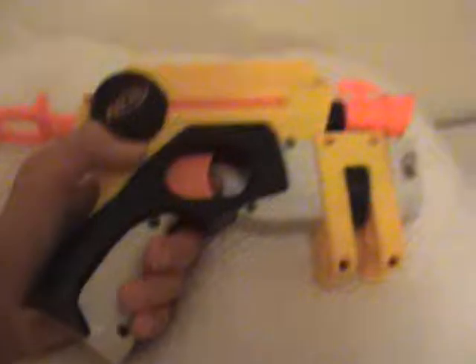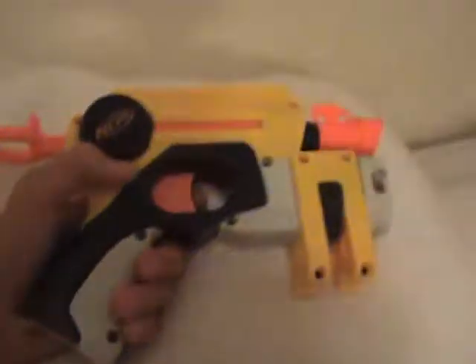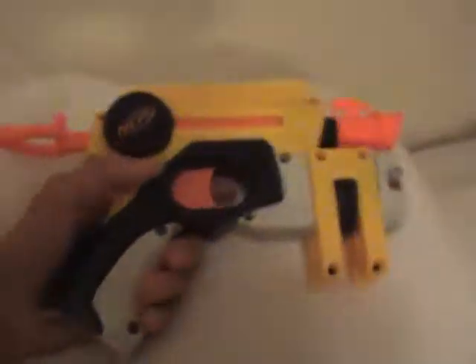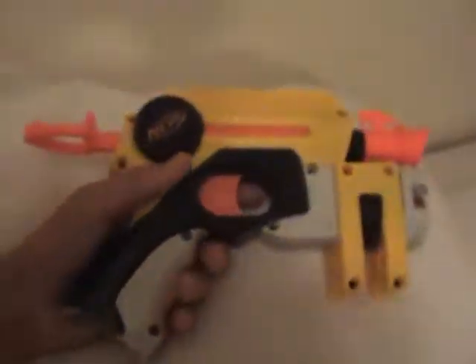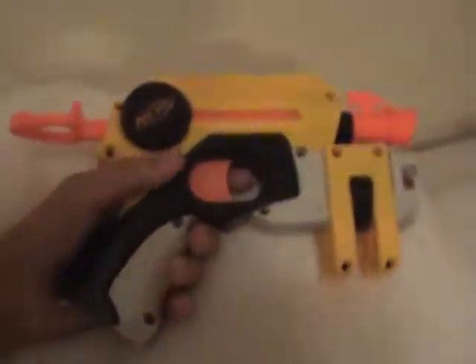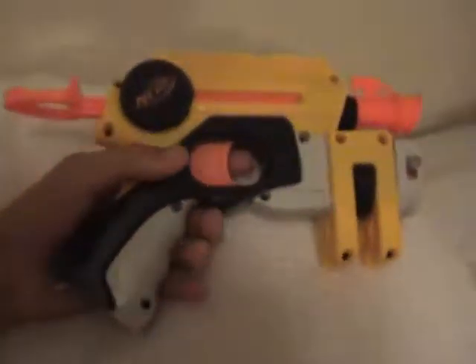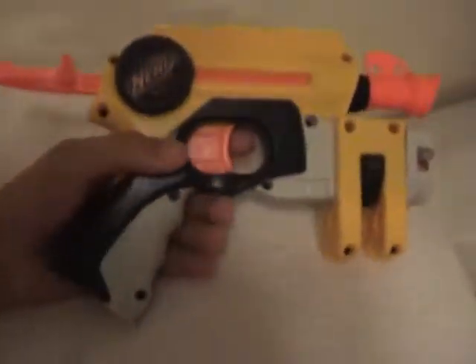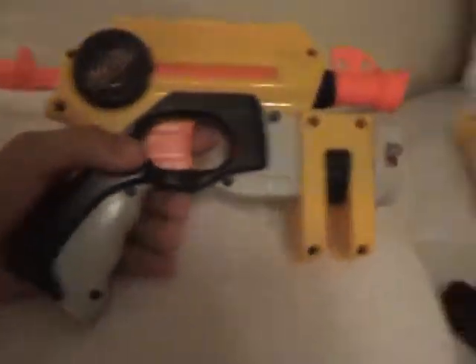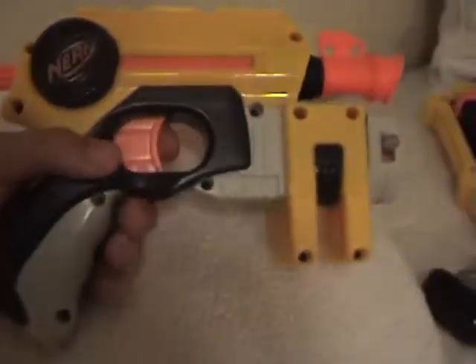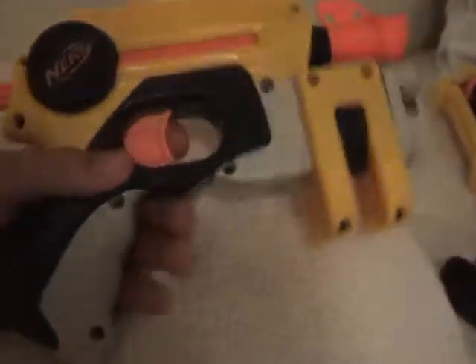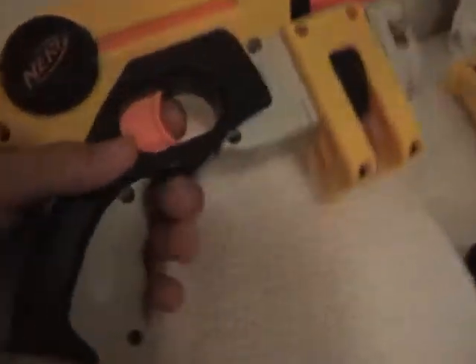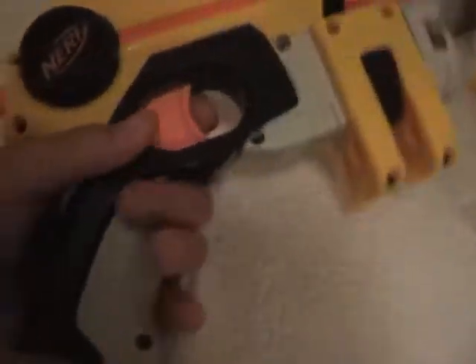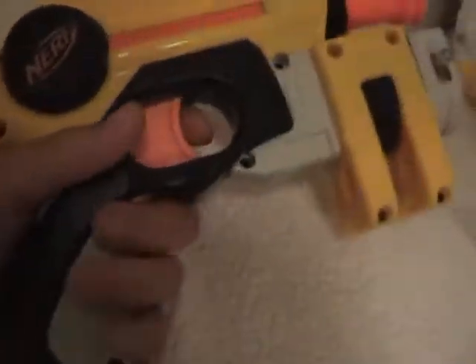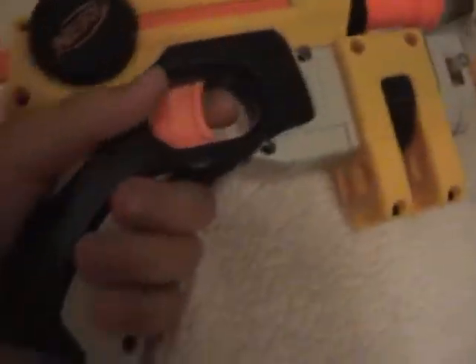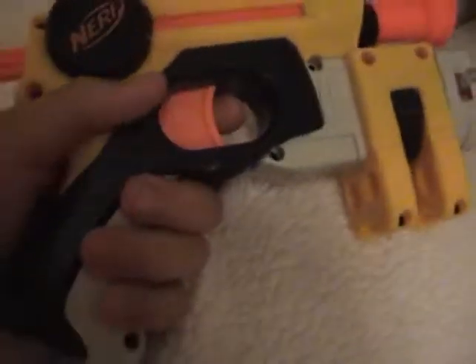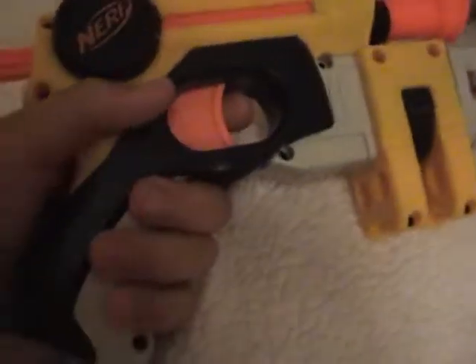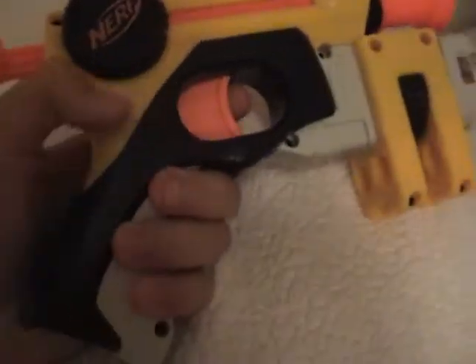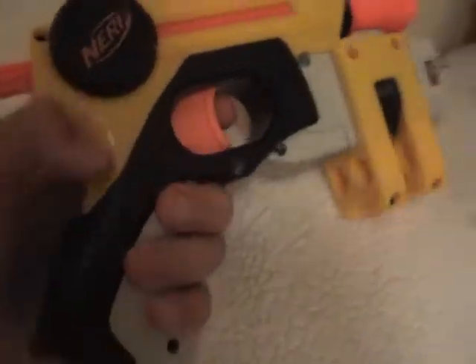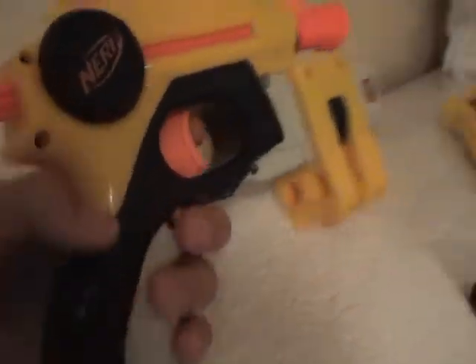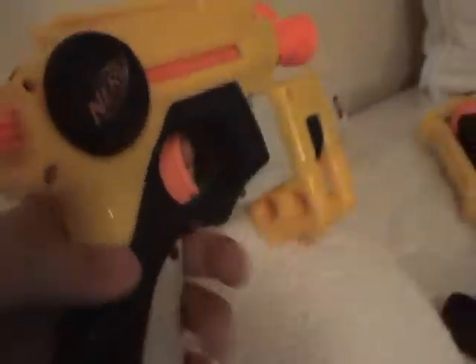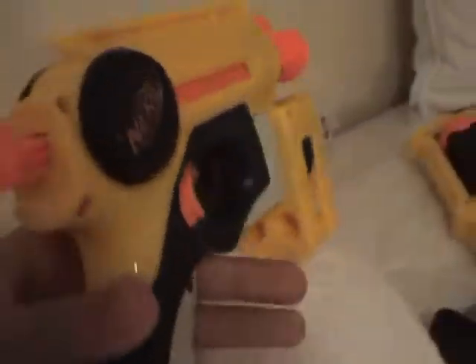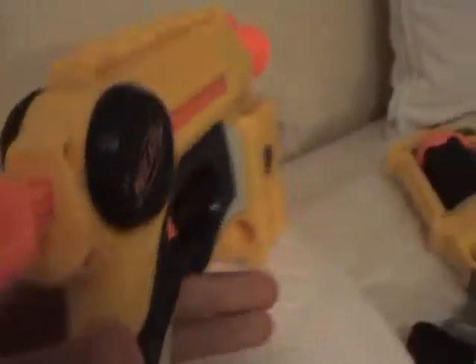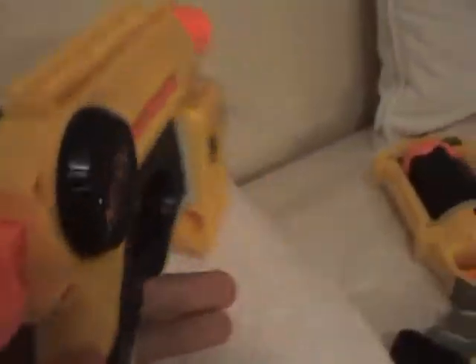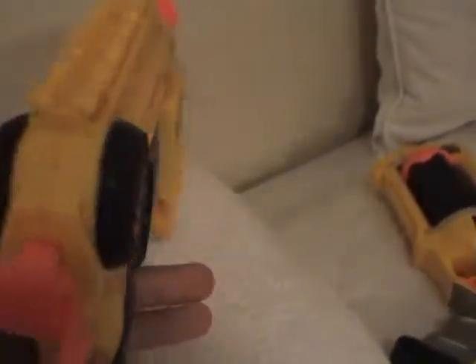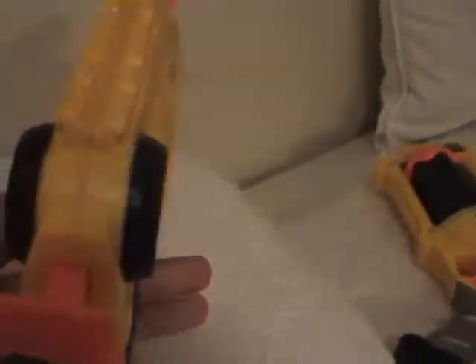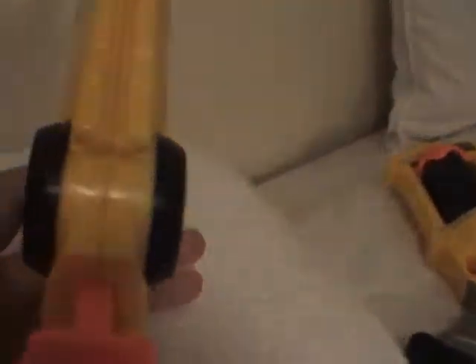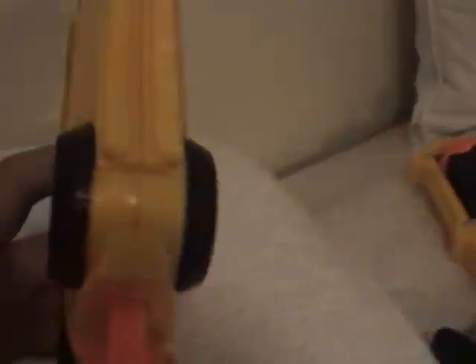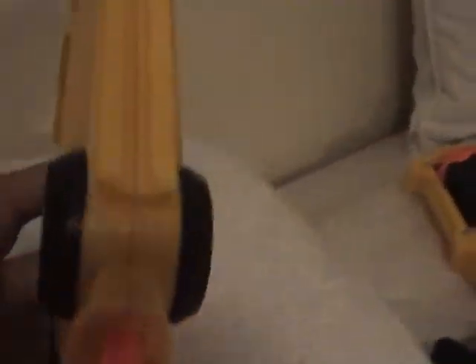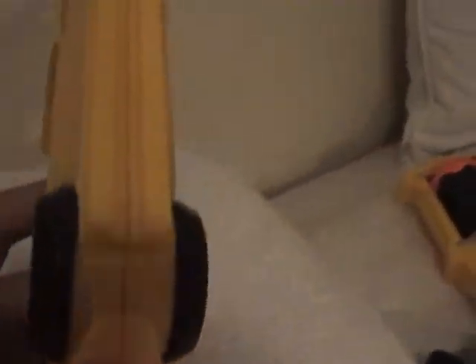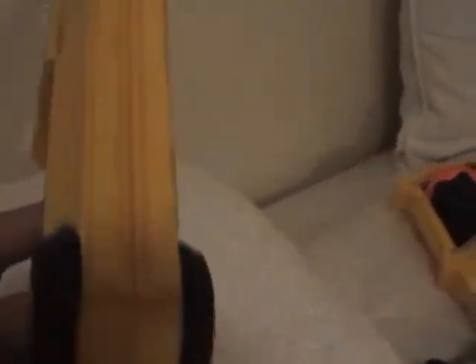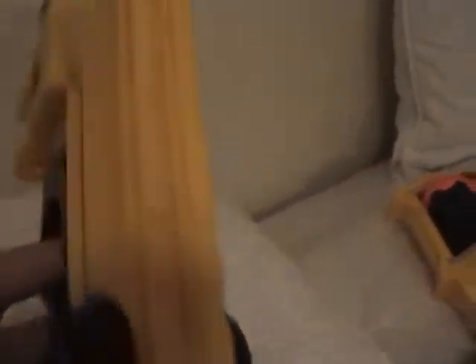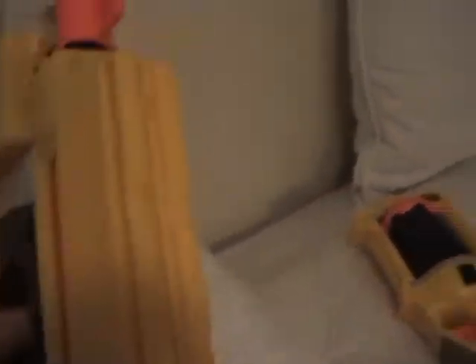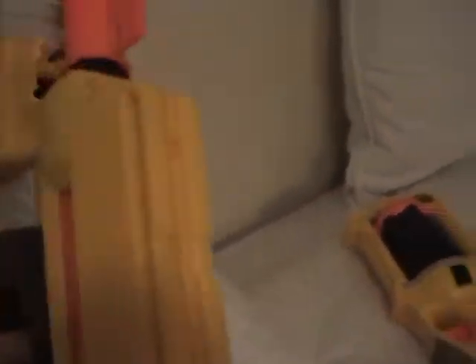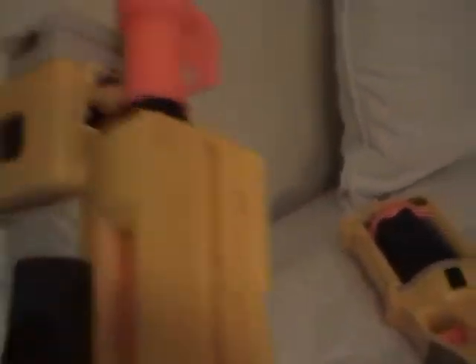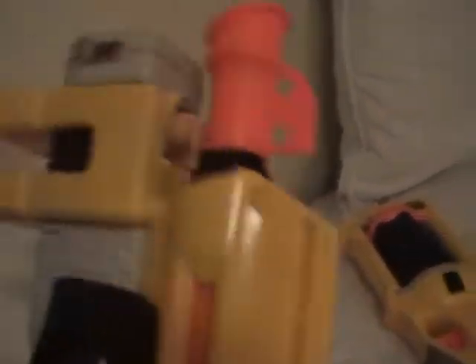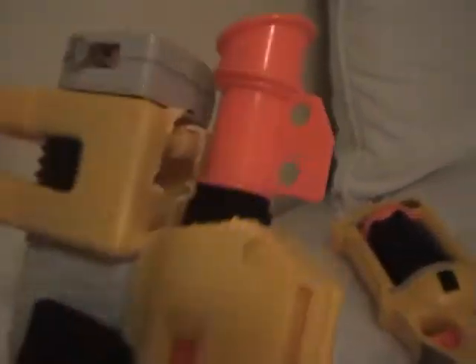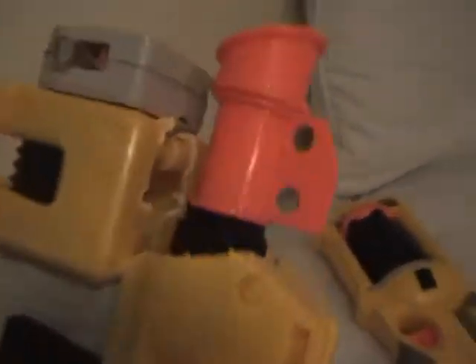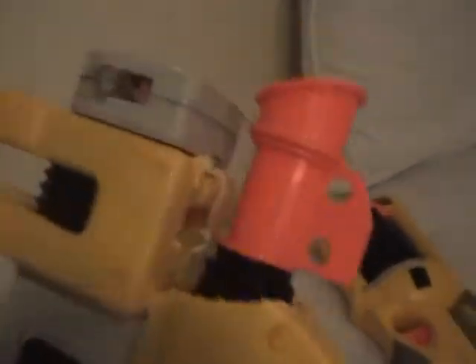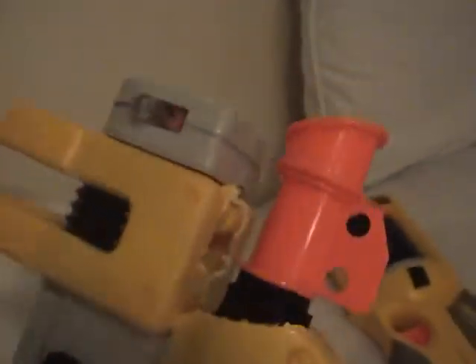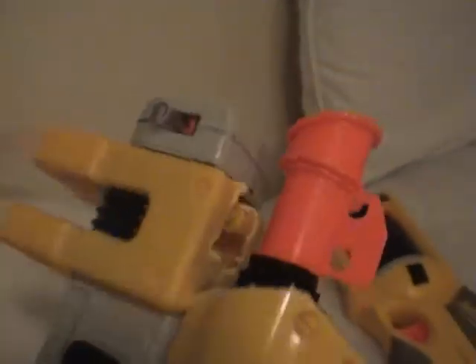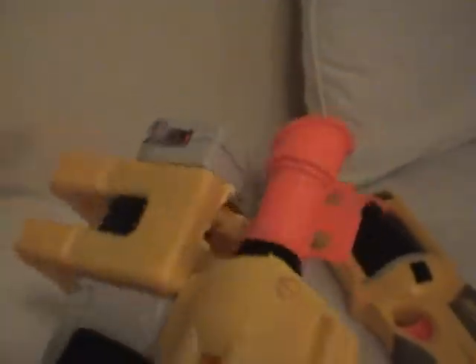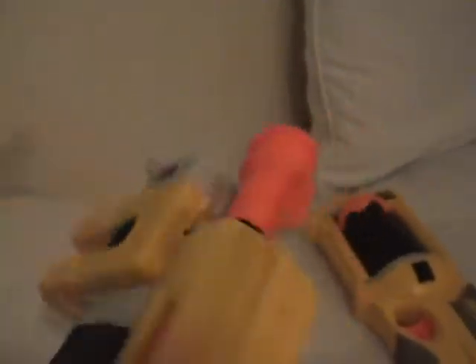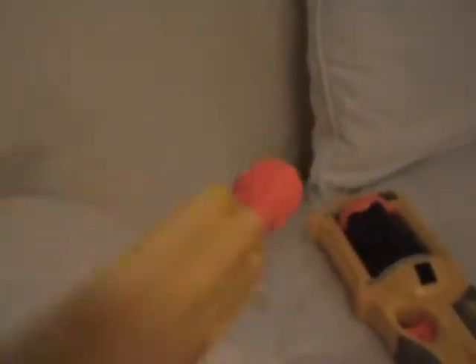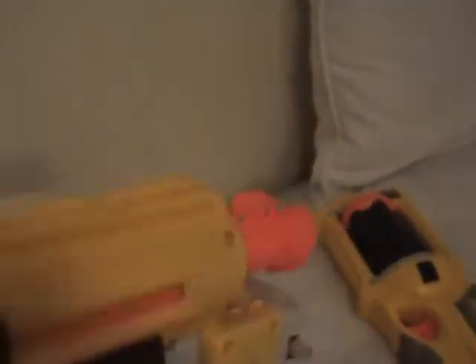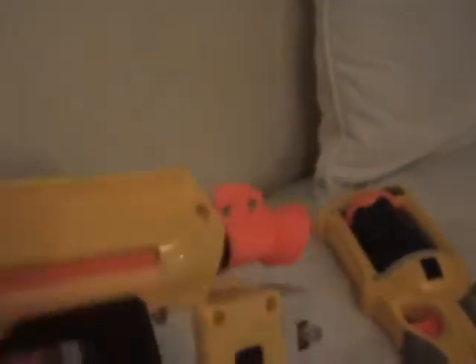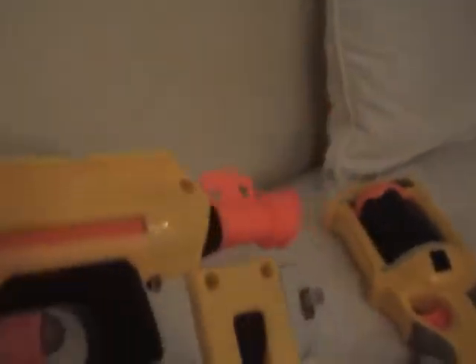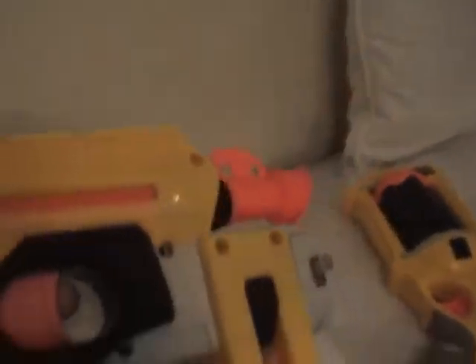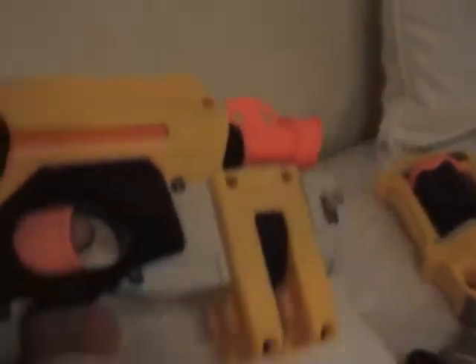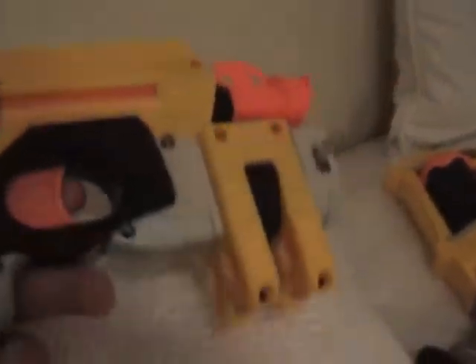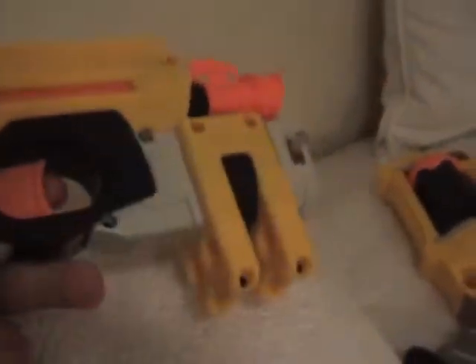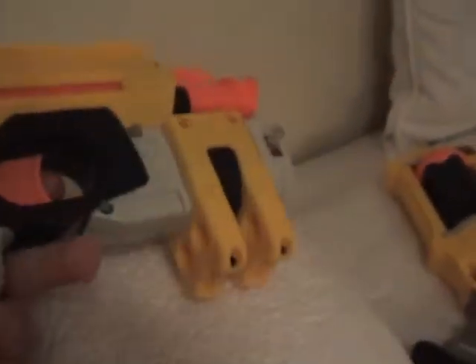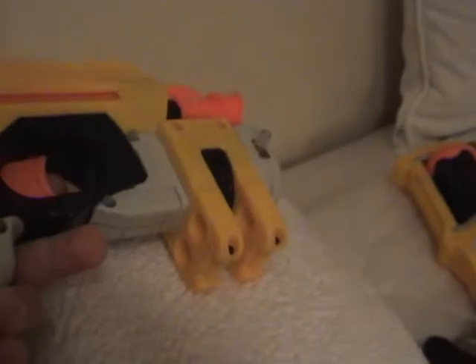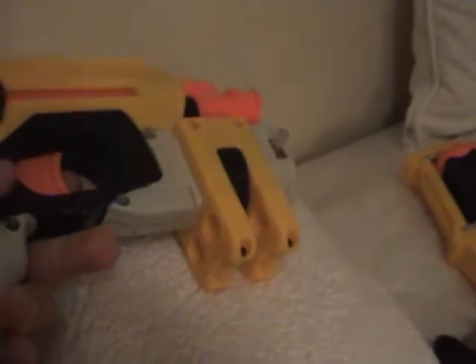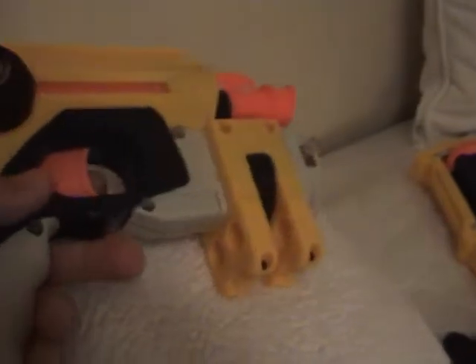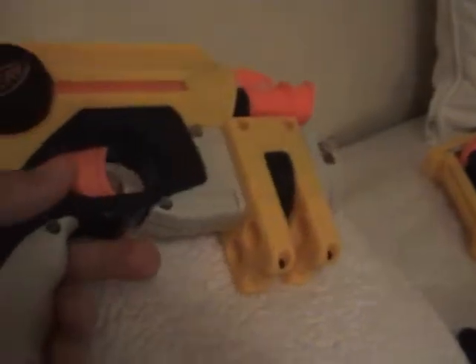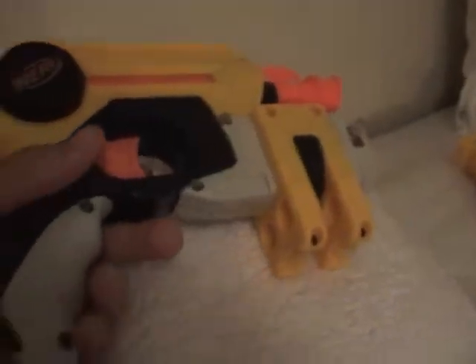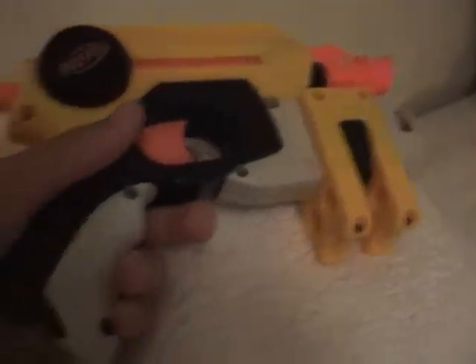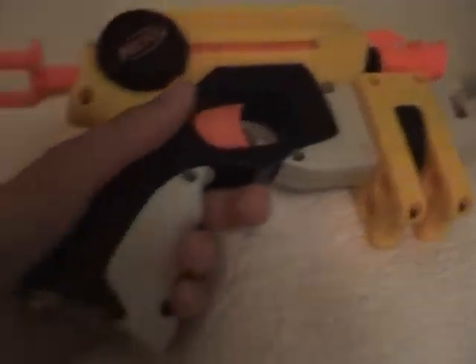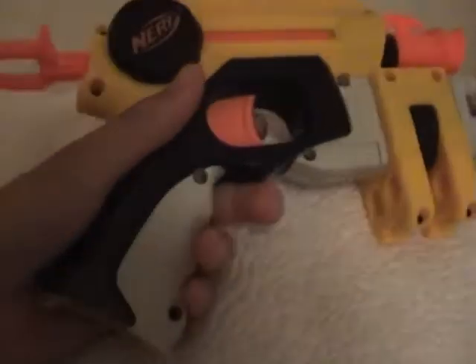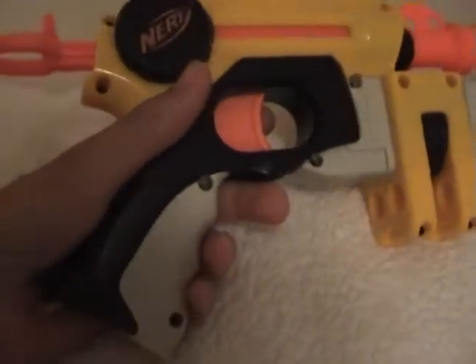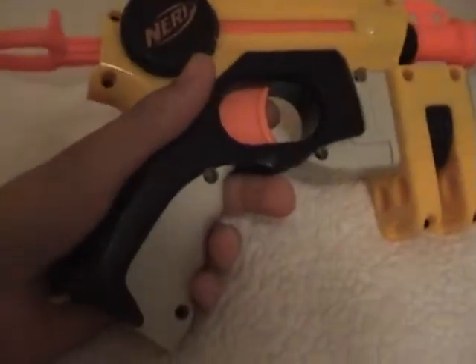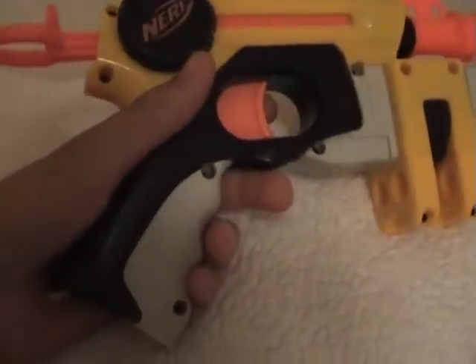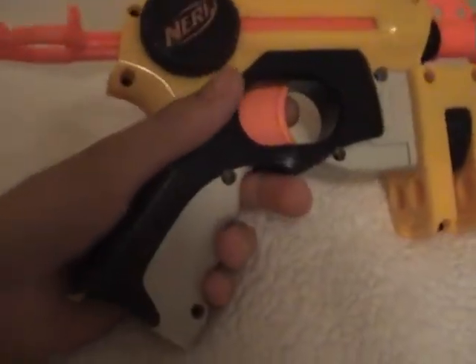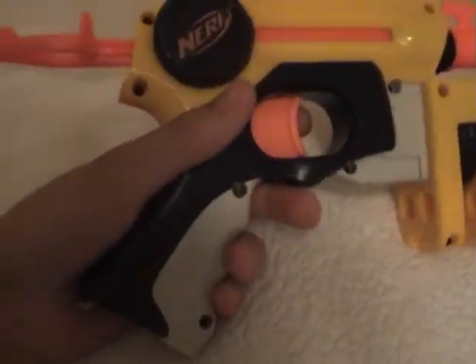Hey, what's up YouTube? Here's my new Nerf Night Finder. I got it at Target today for $5.00, and I'll explain what I did to it.